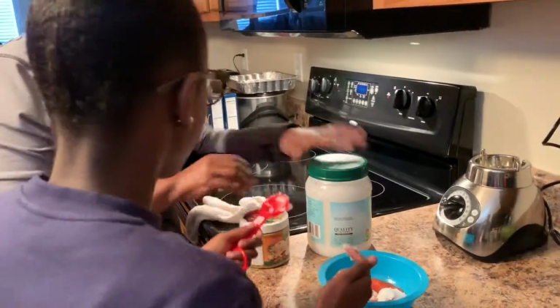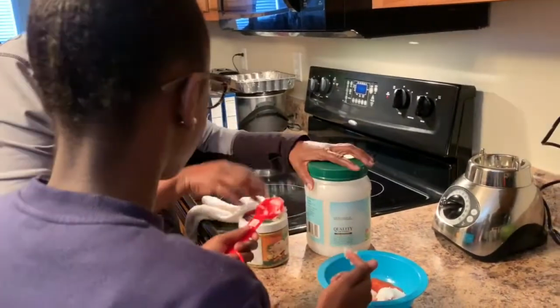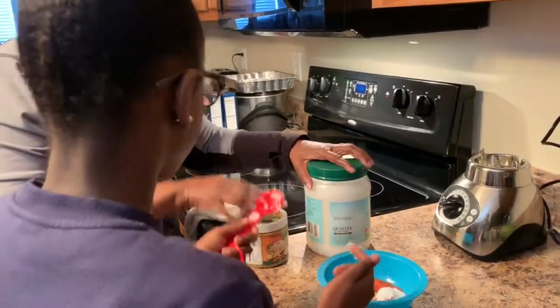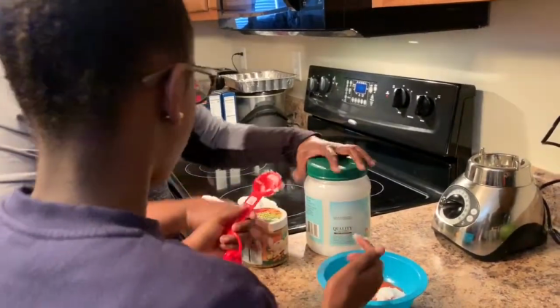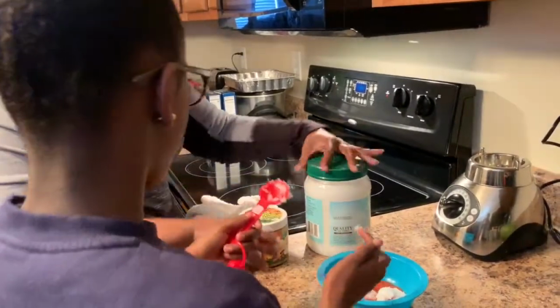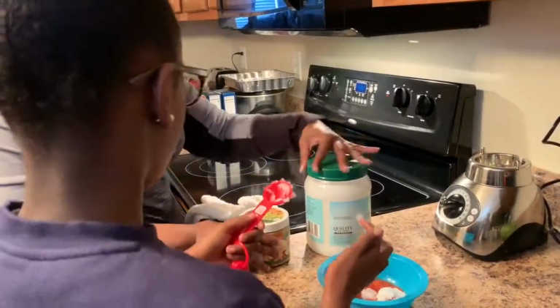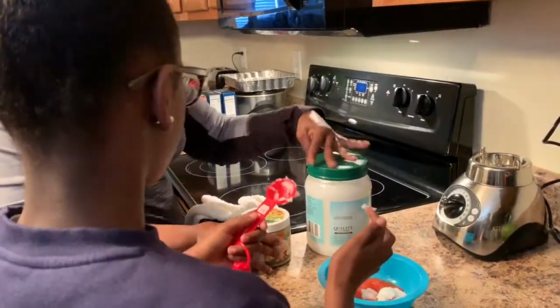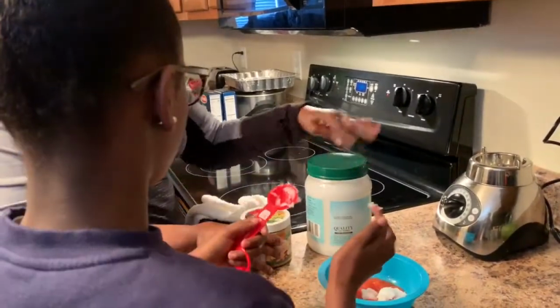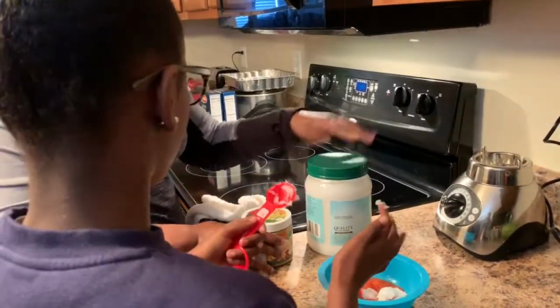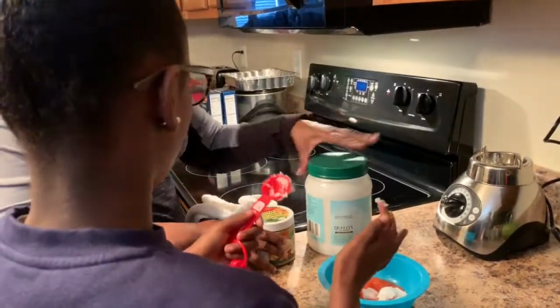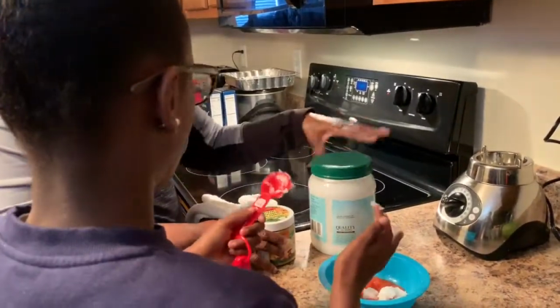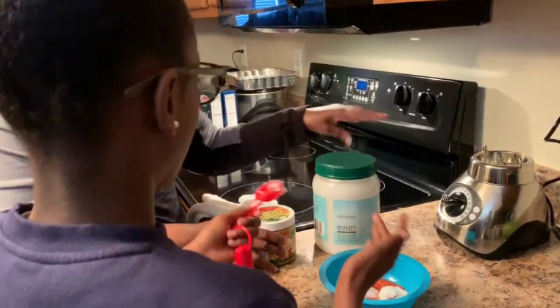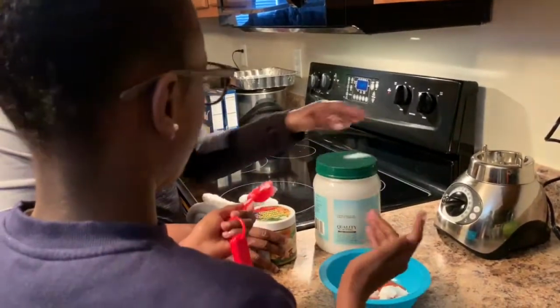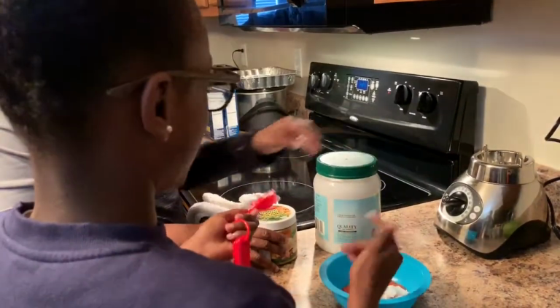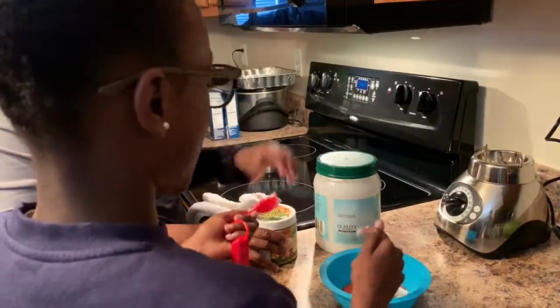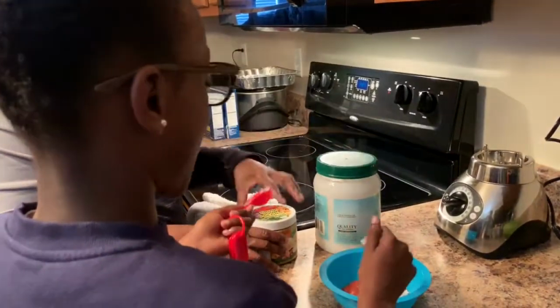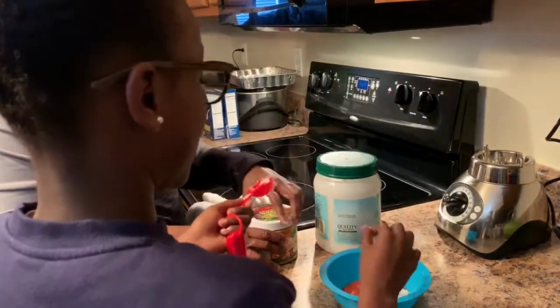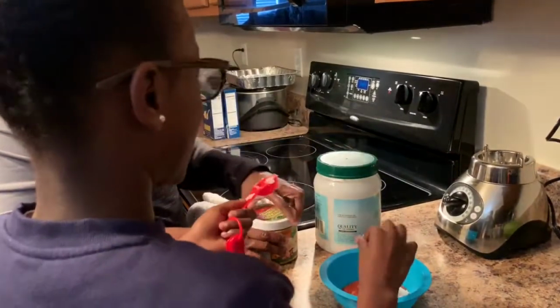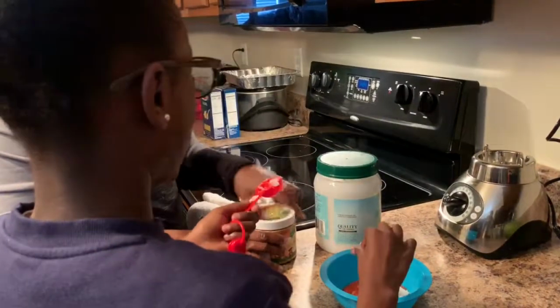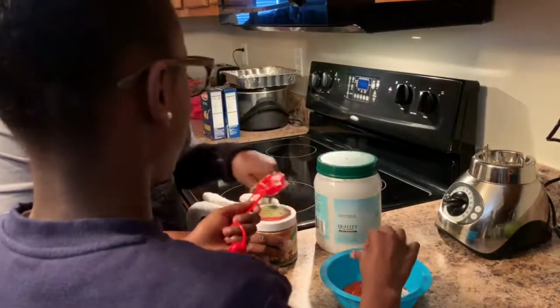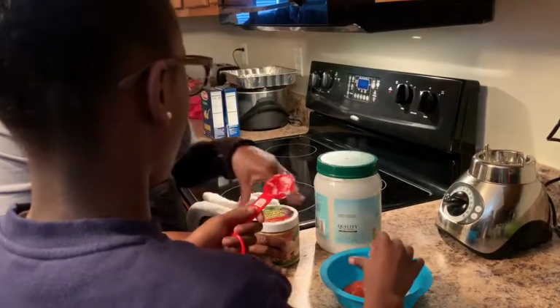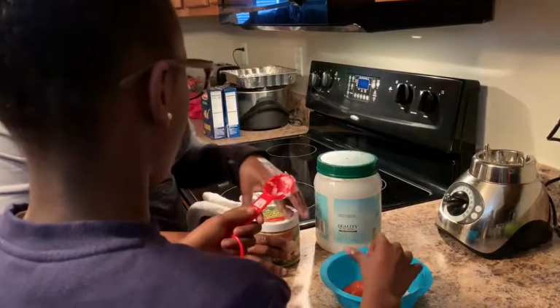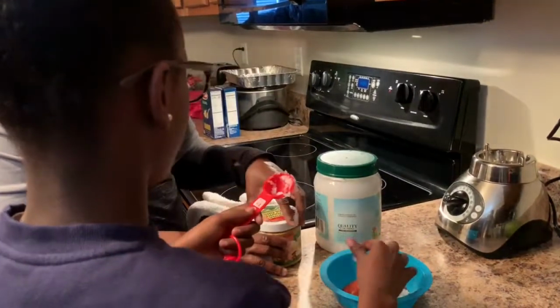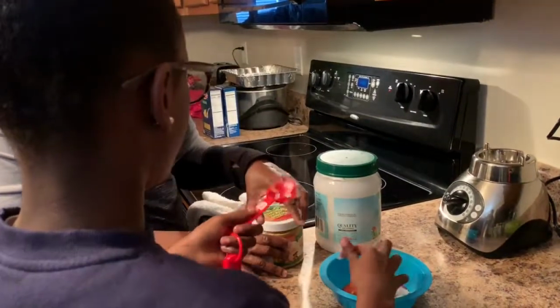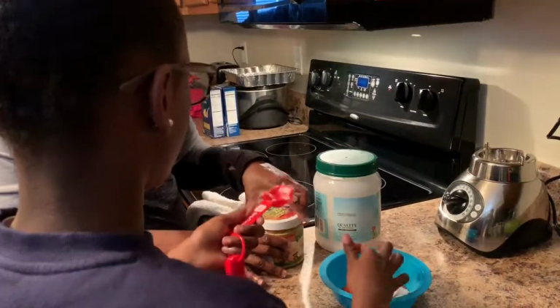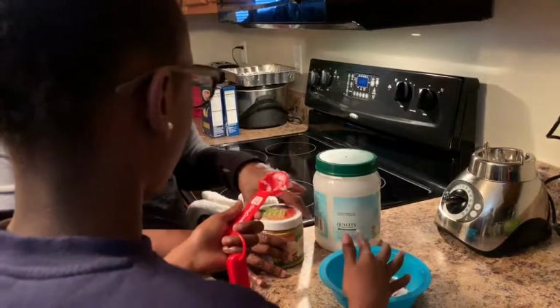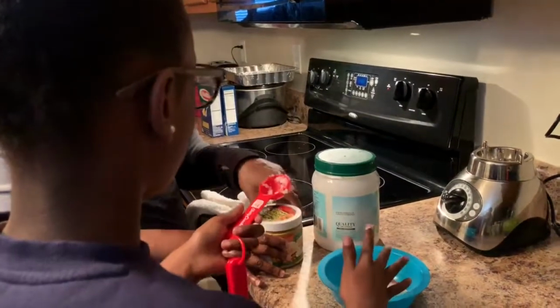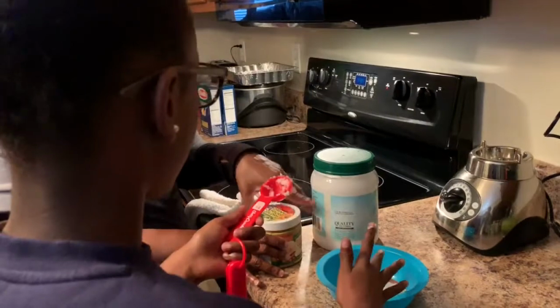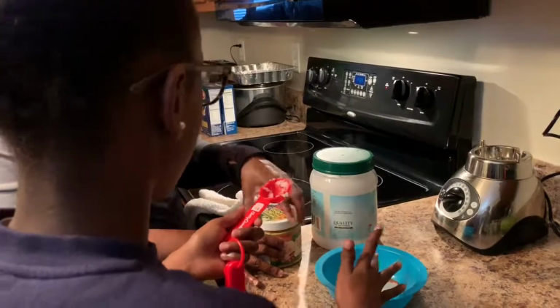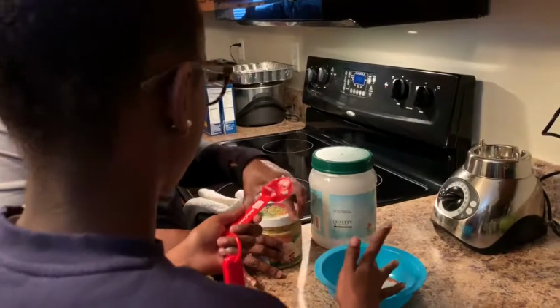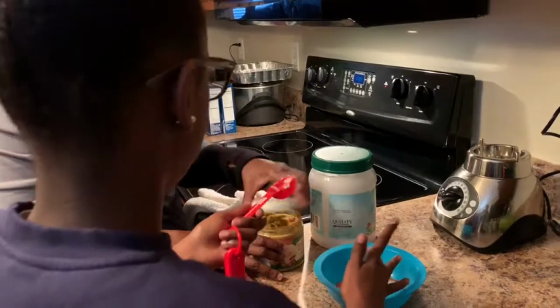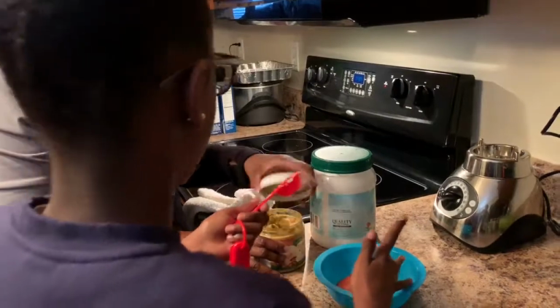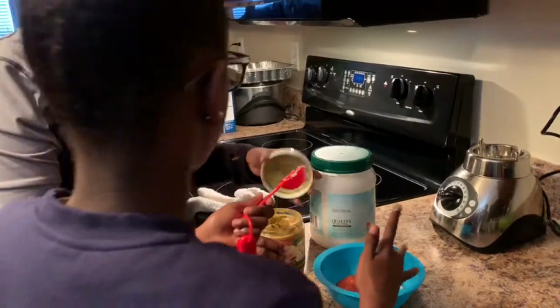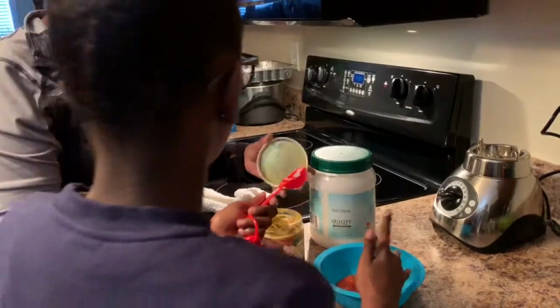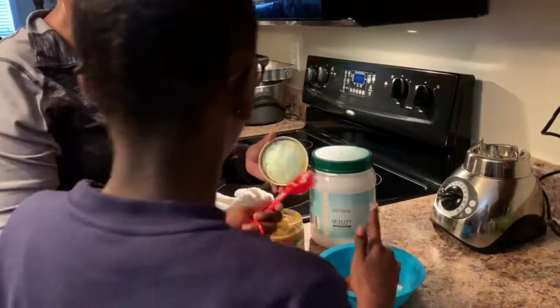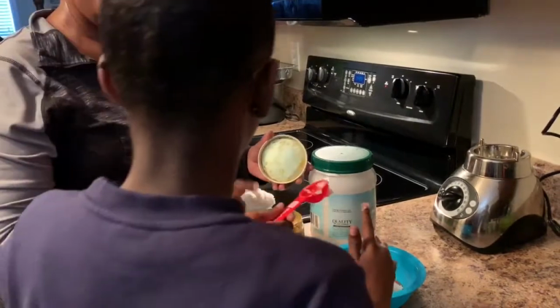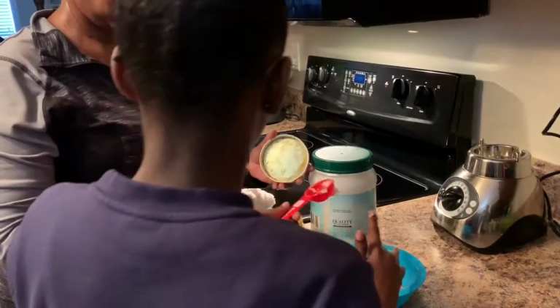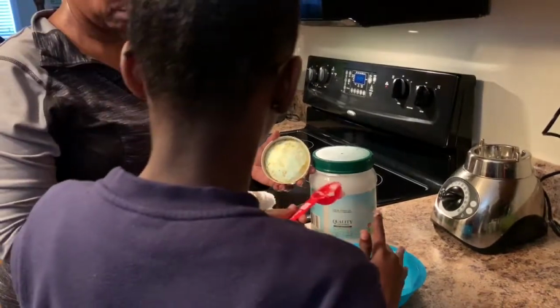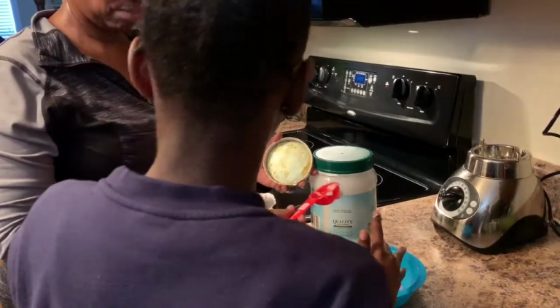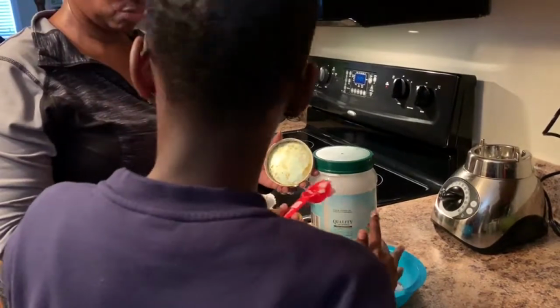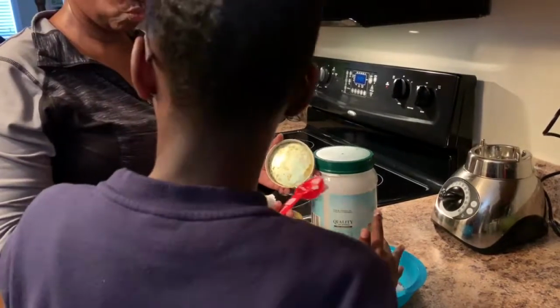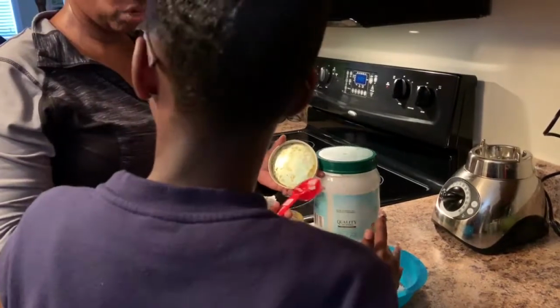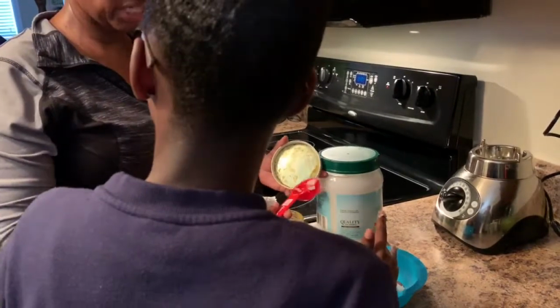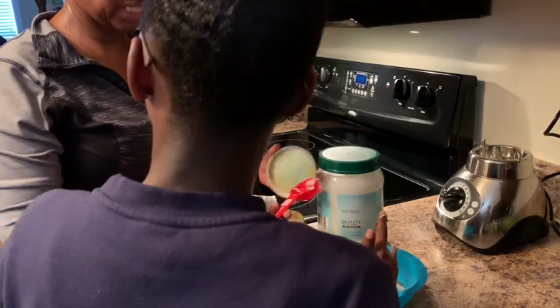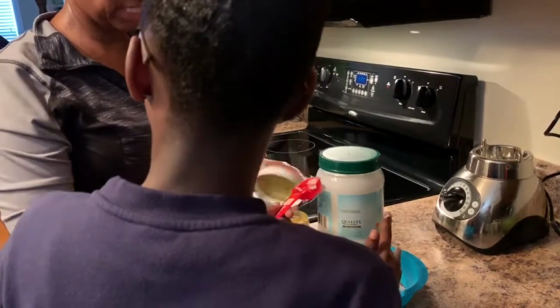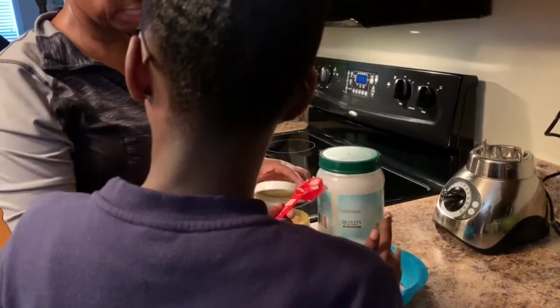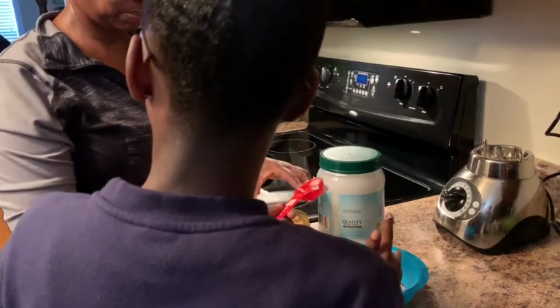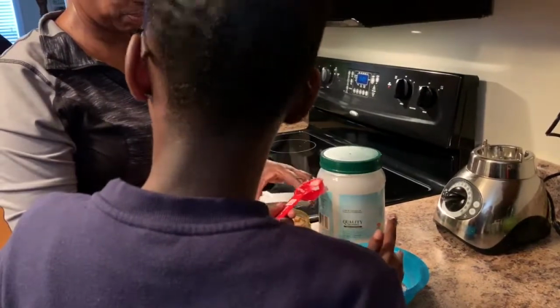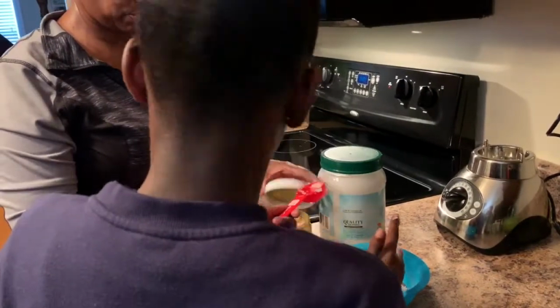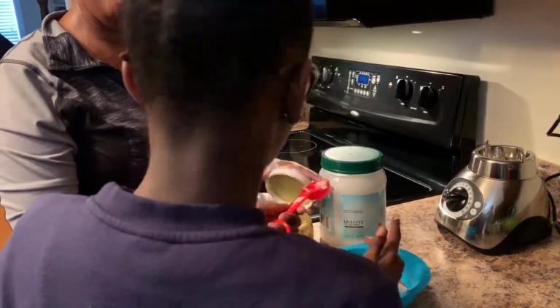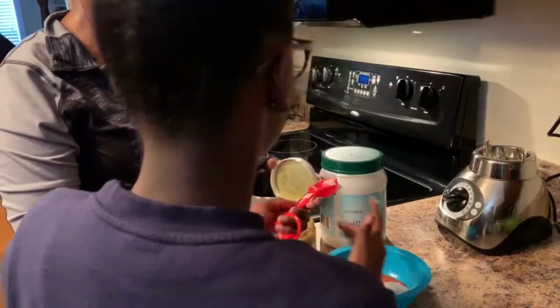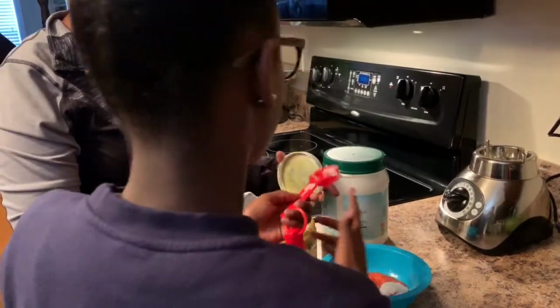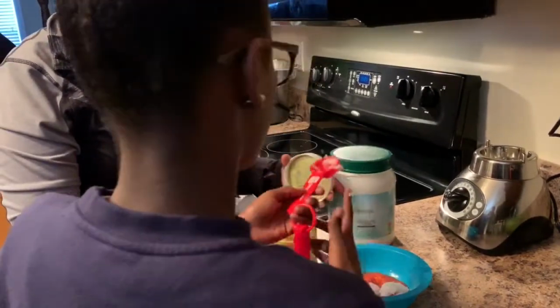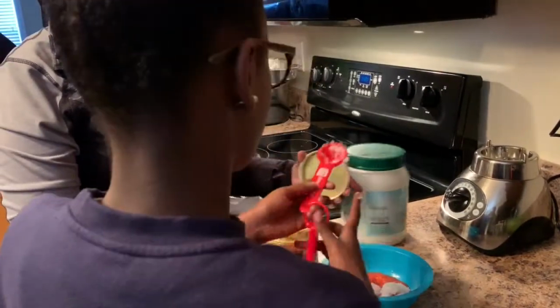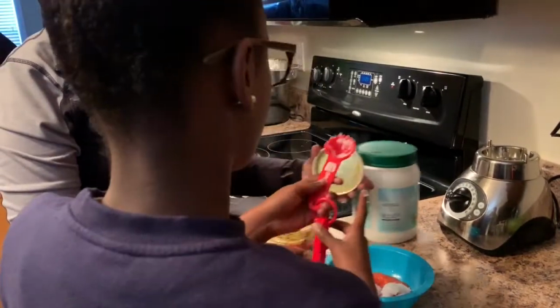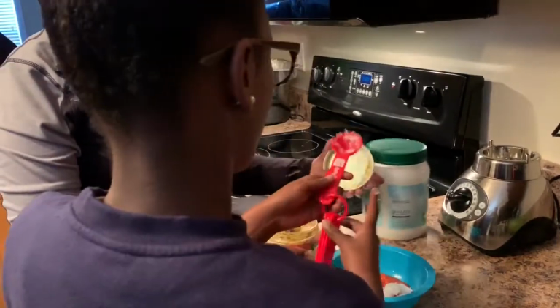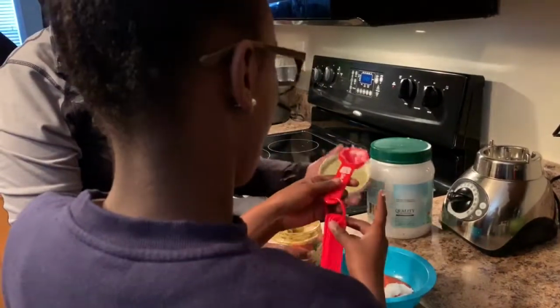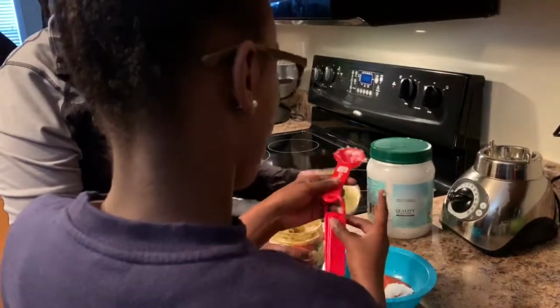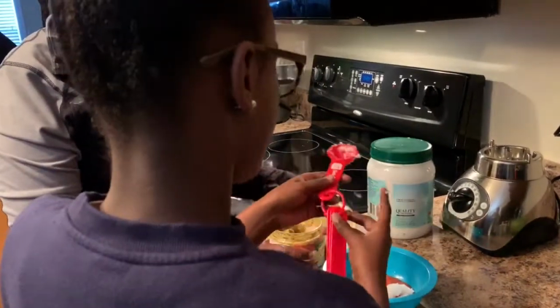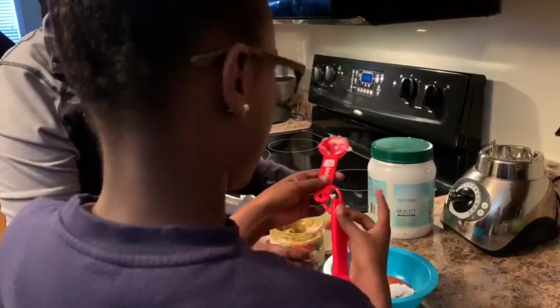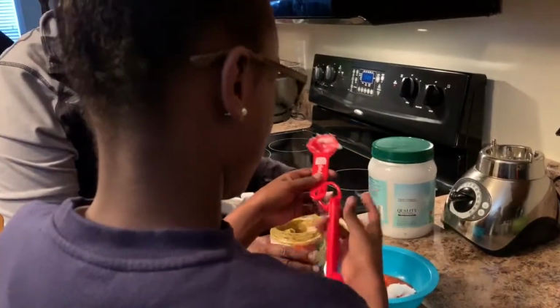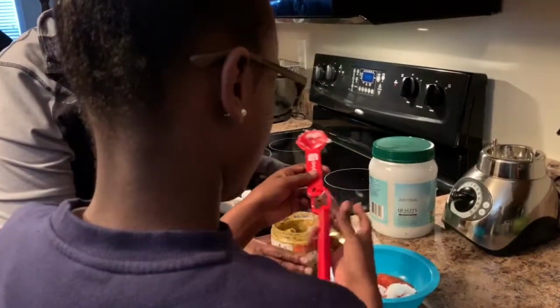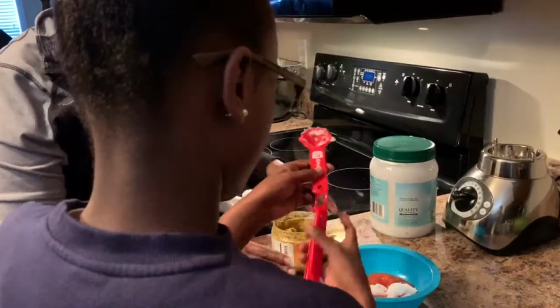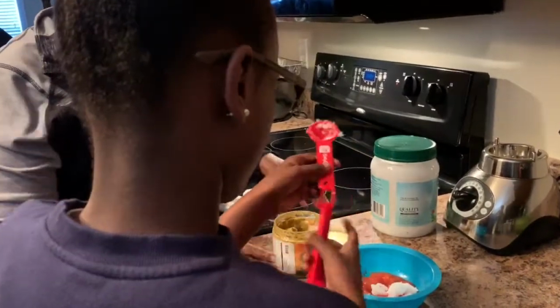Now we're going to be adding our turmeric, and that's going to be one teaspoon.